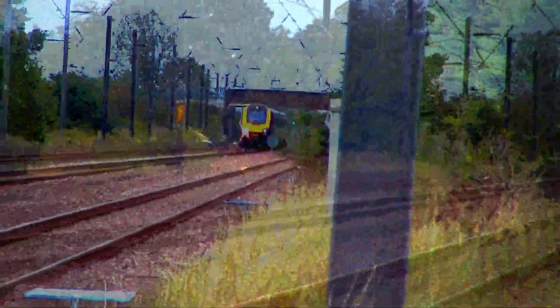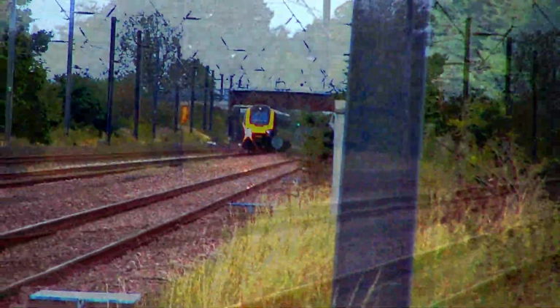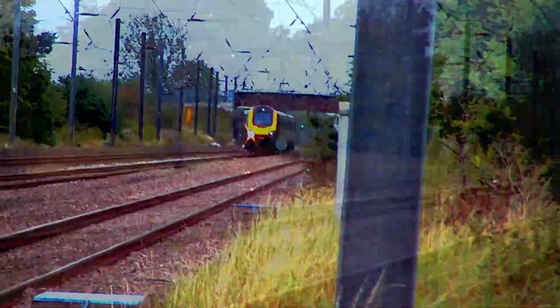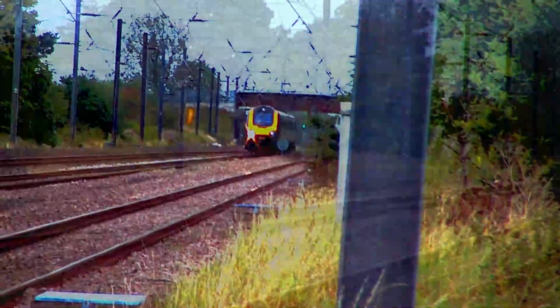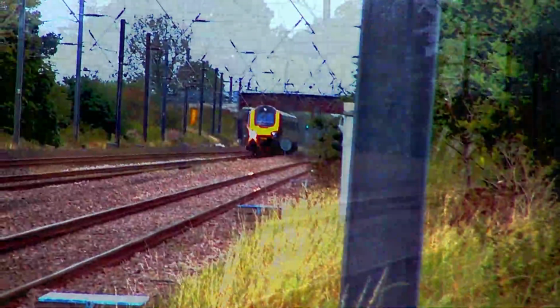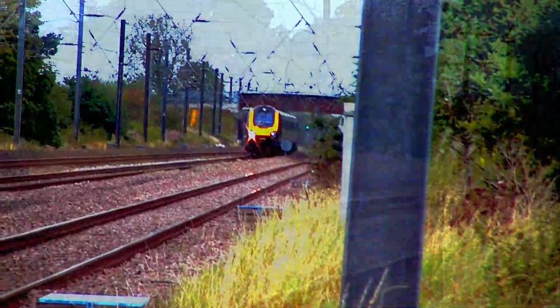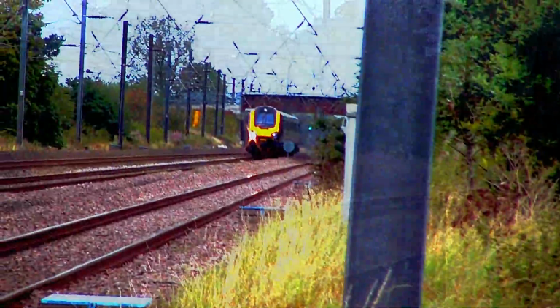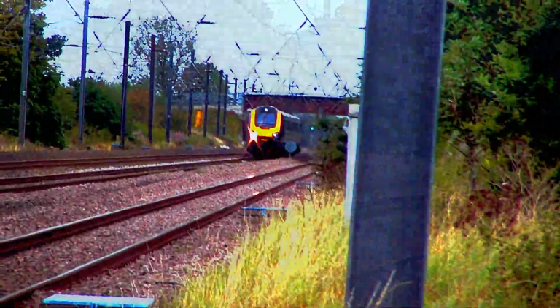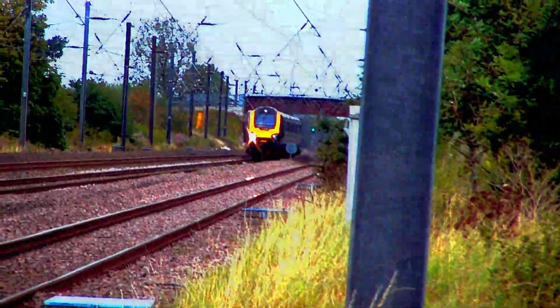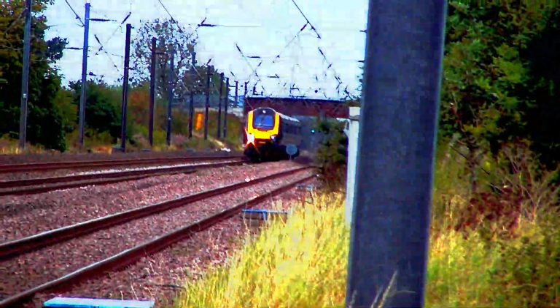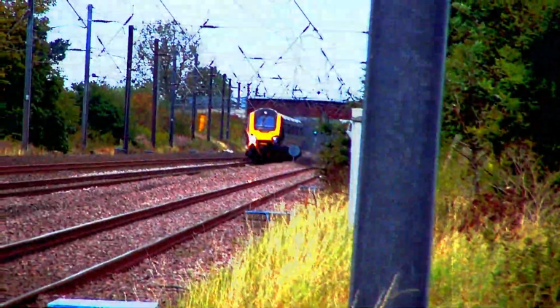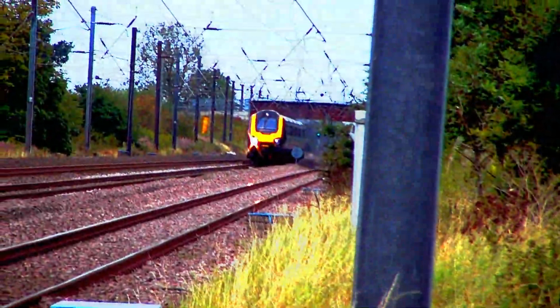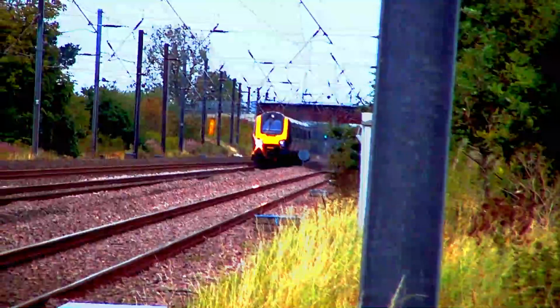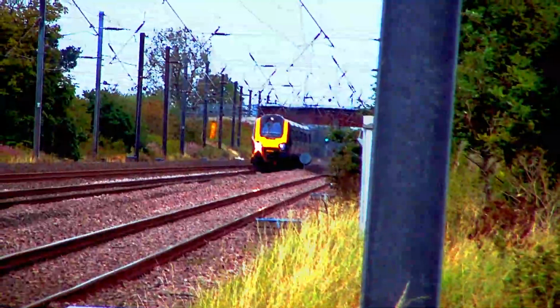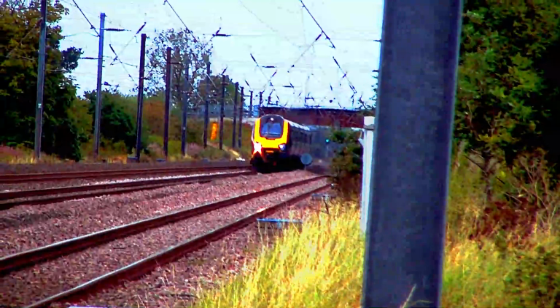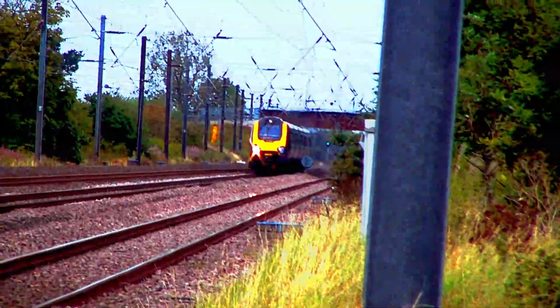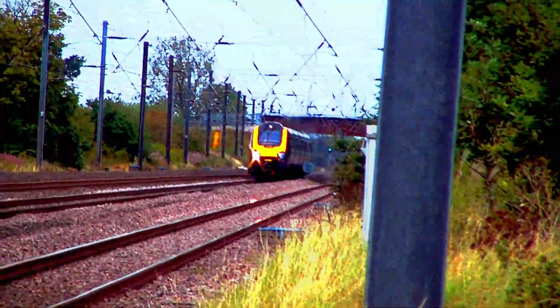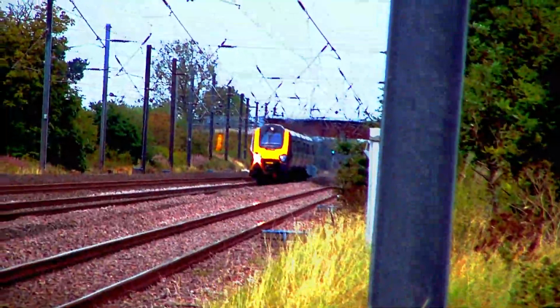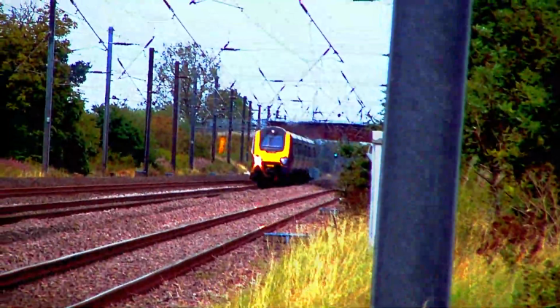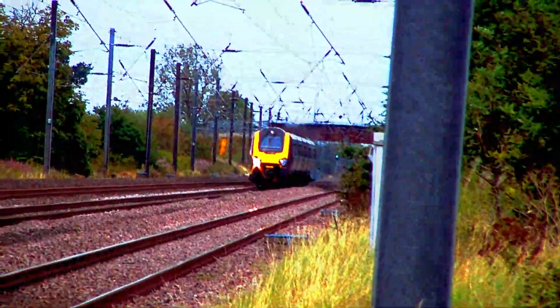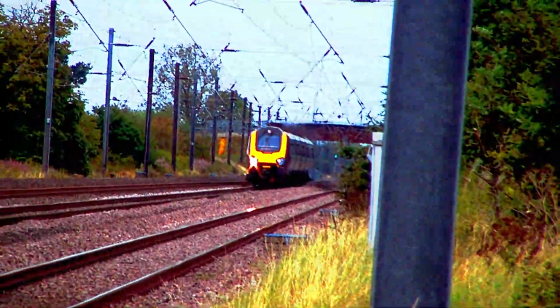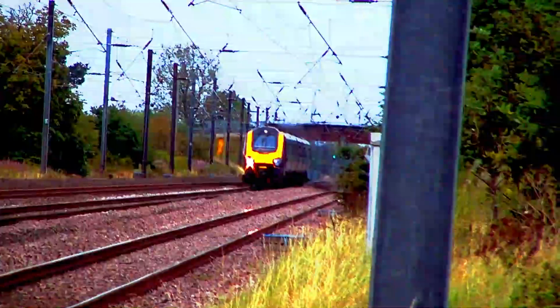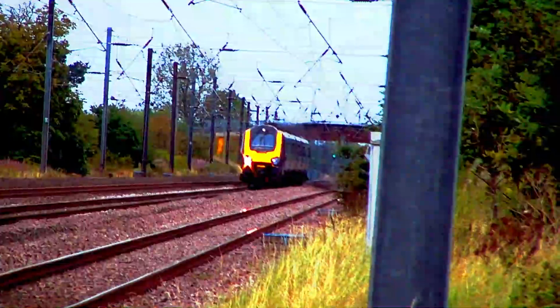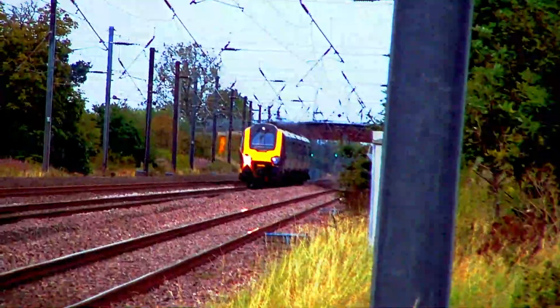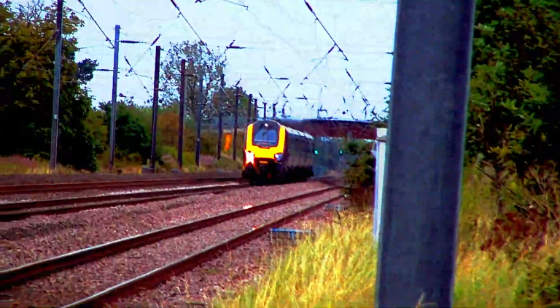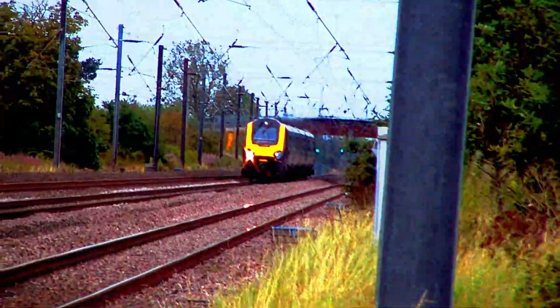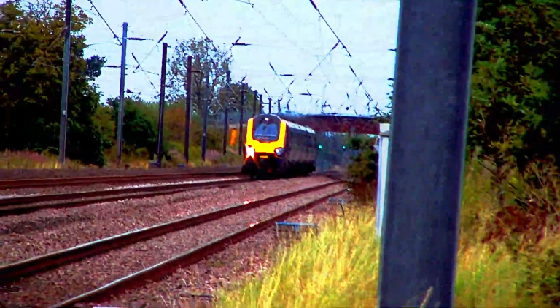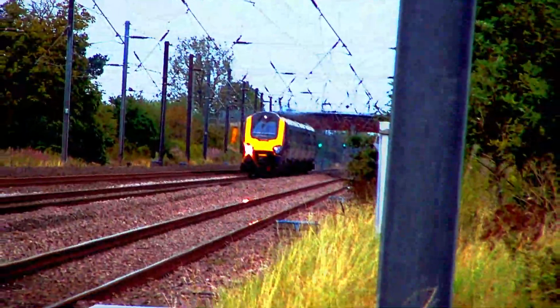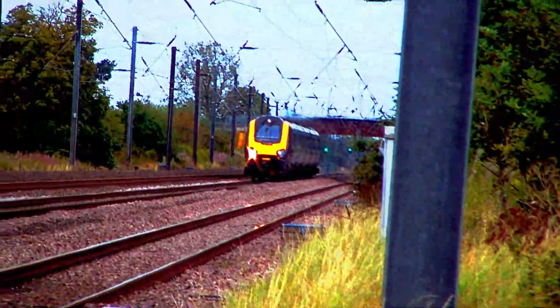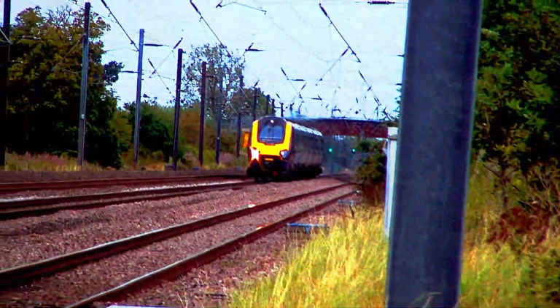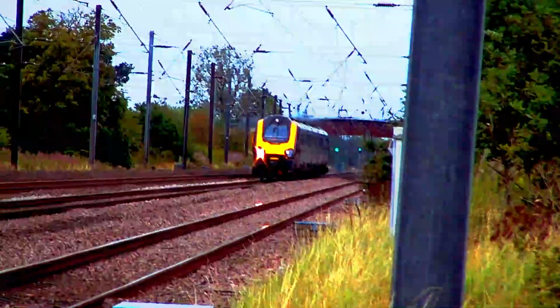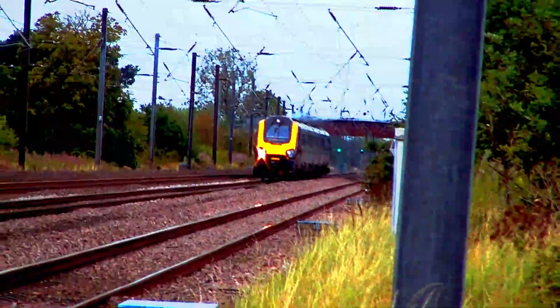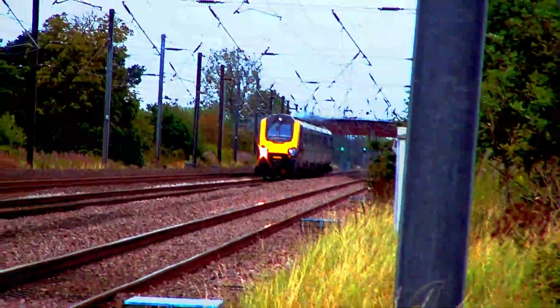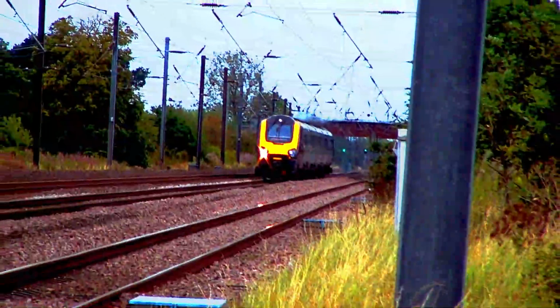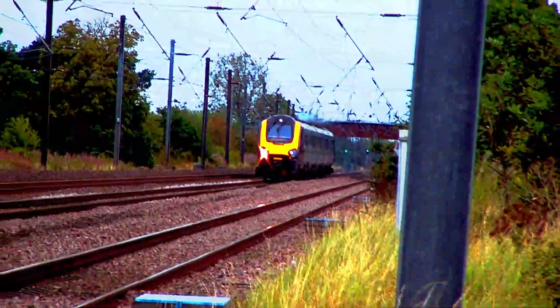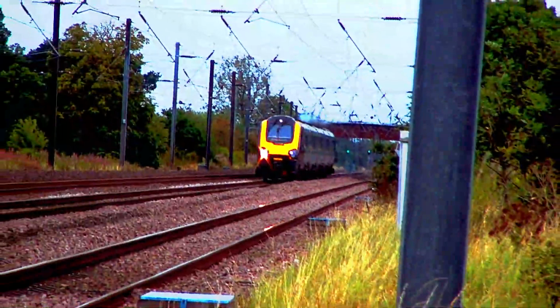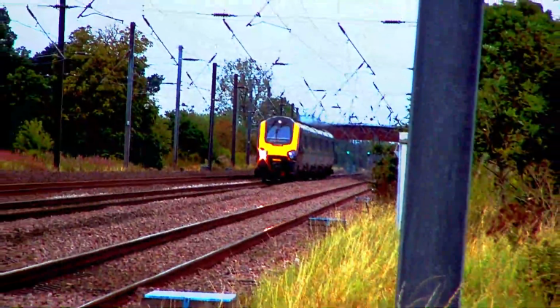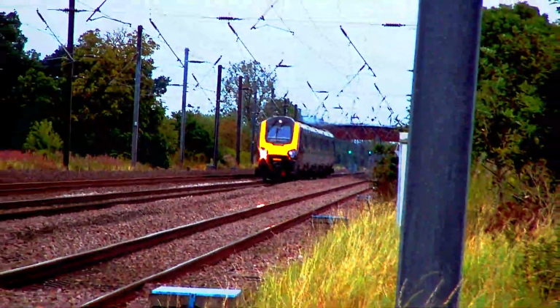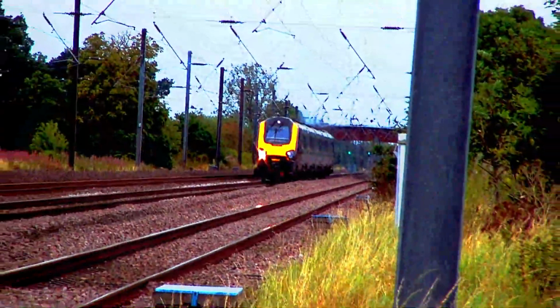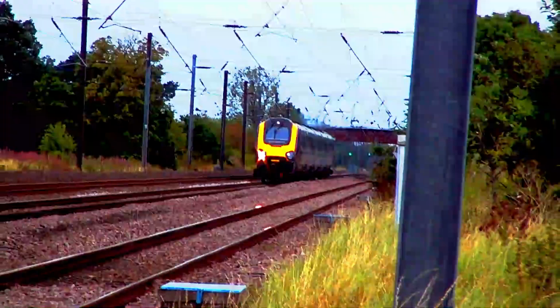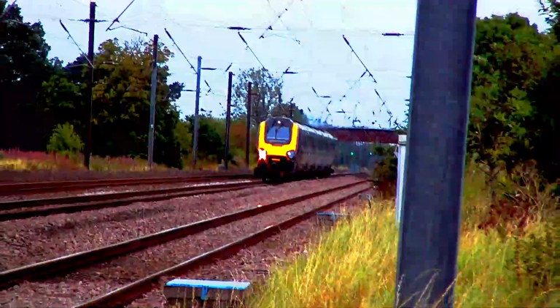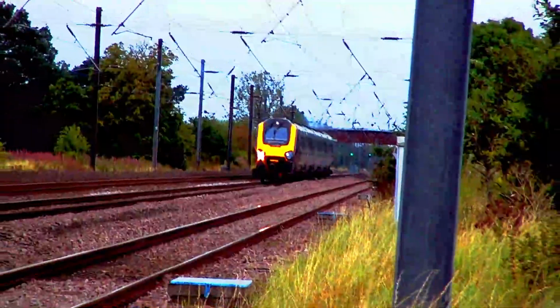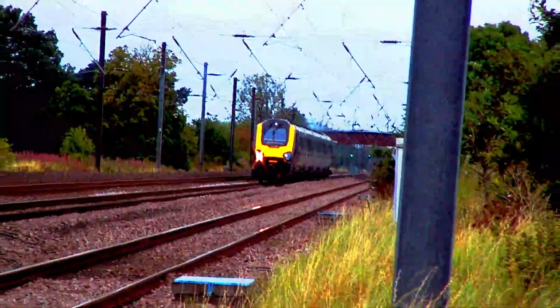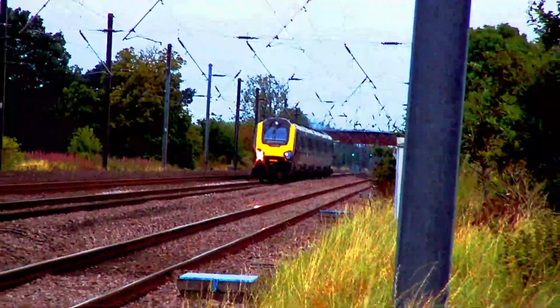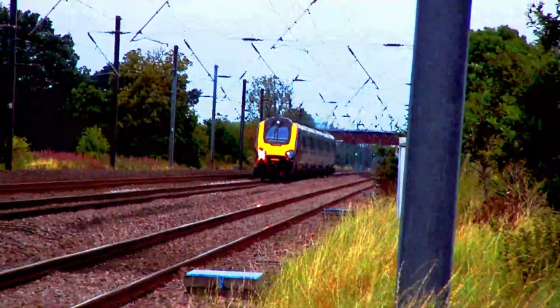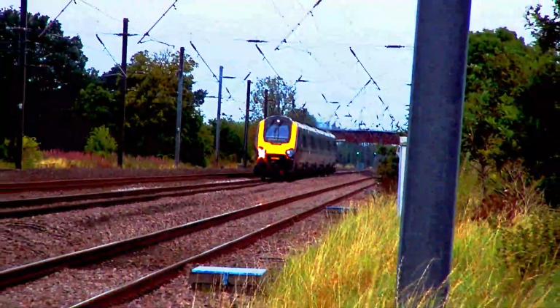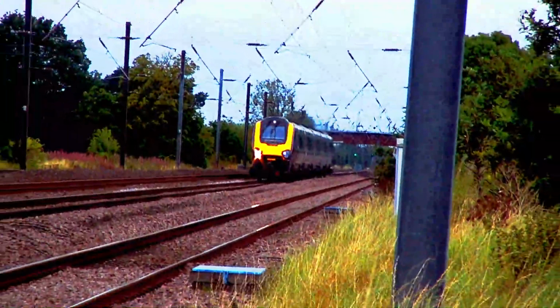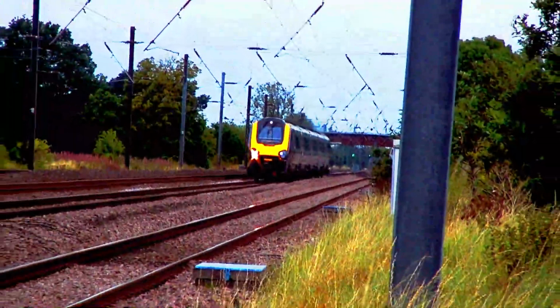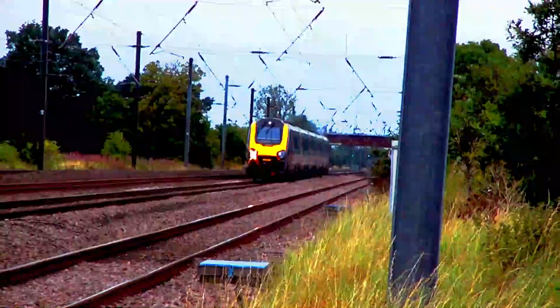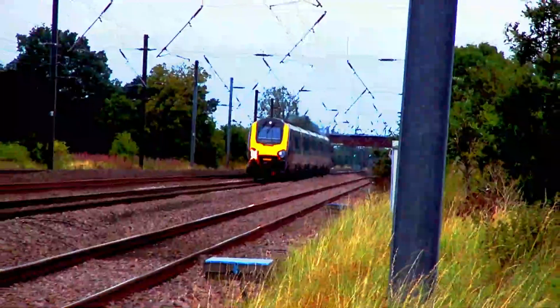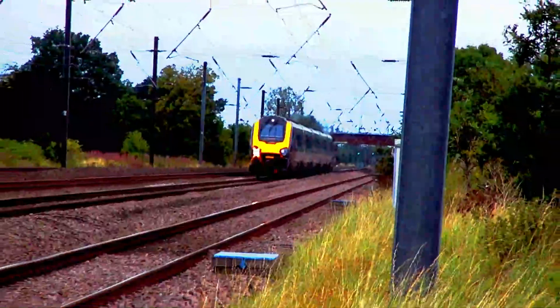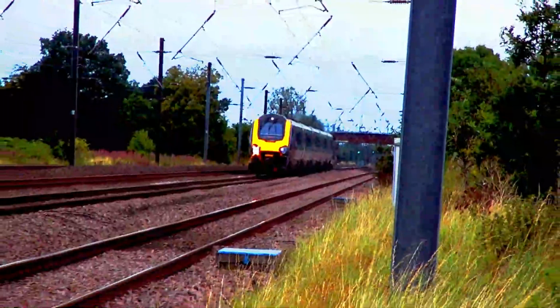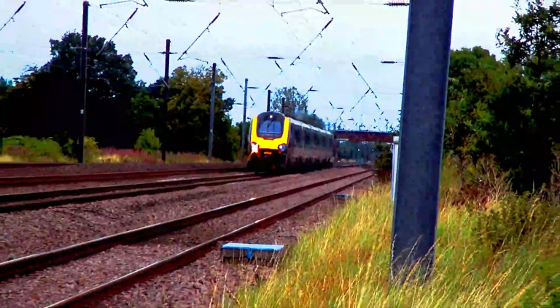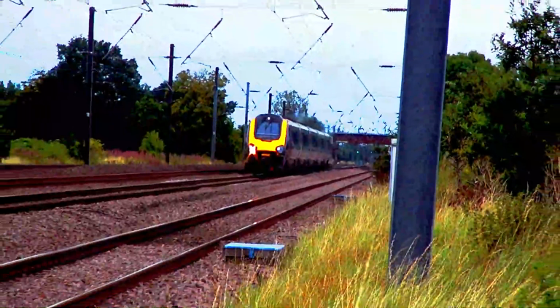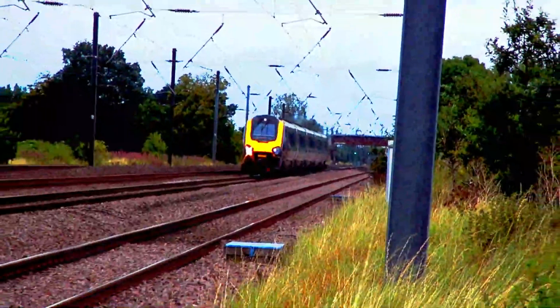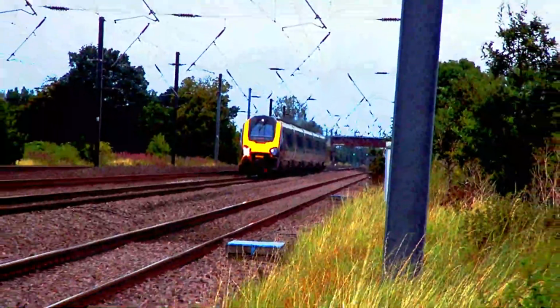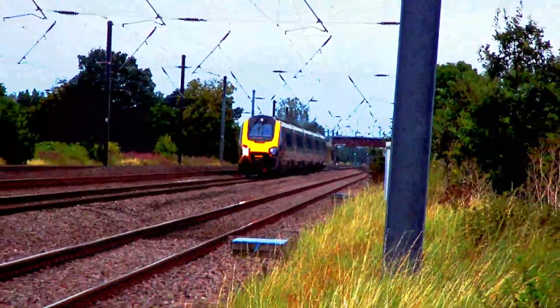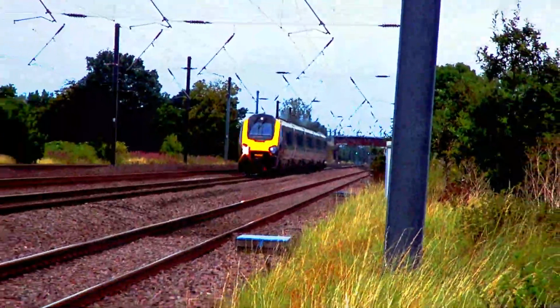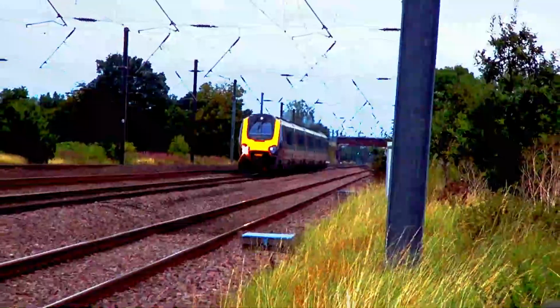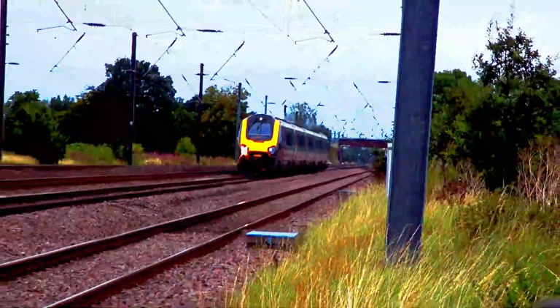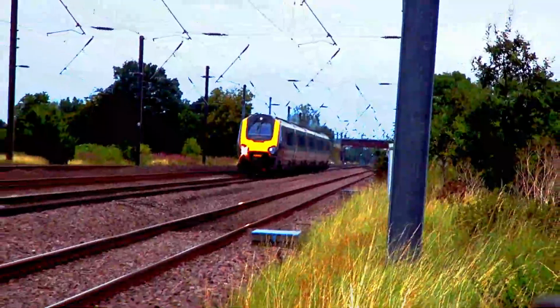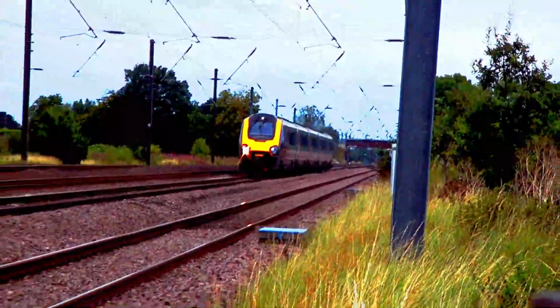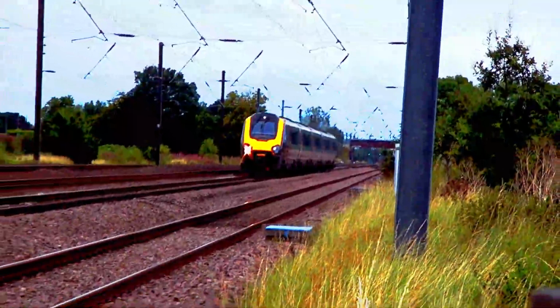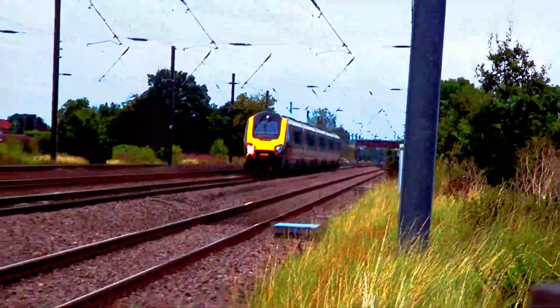Another Voyager, Class 221, number 127, passing to Newcastle.